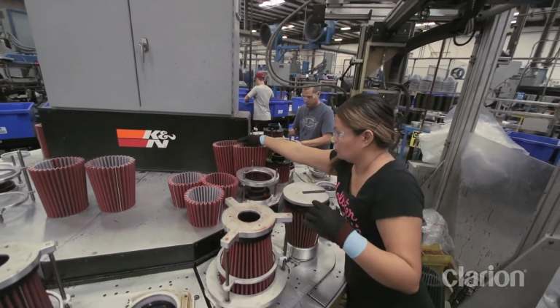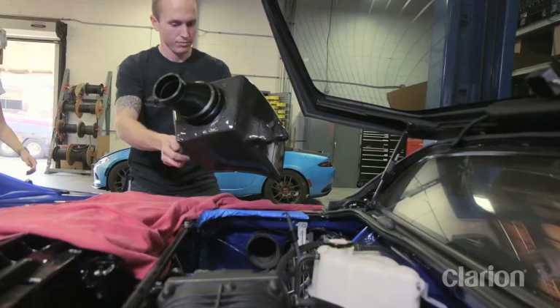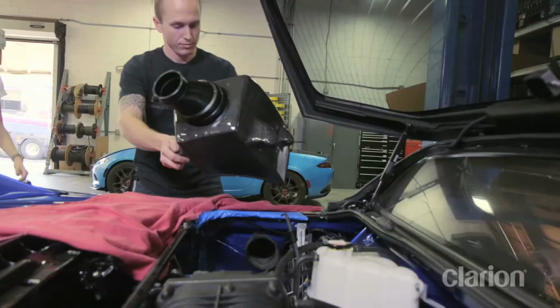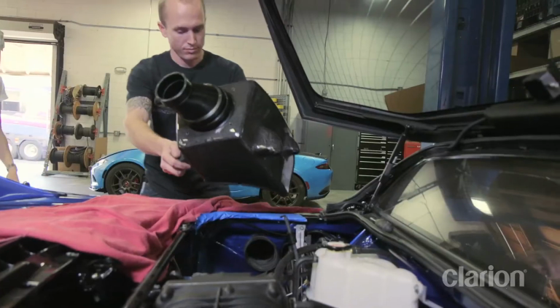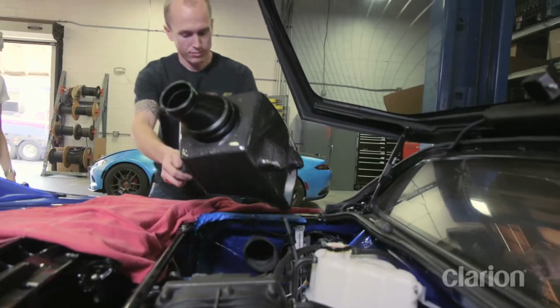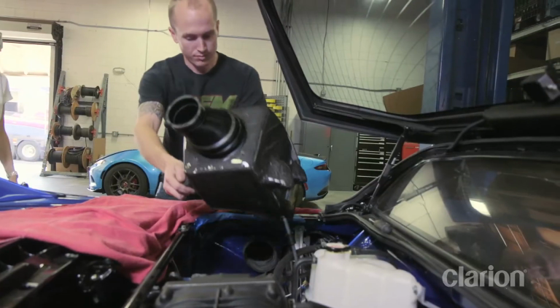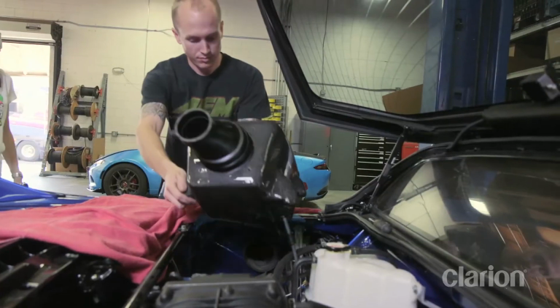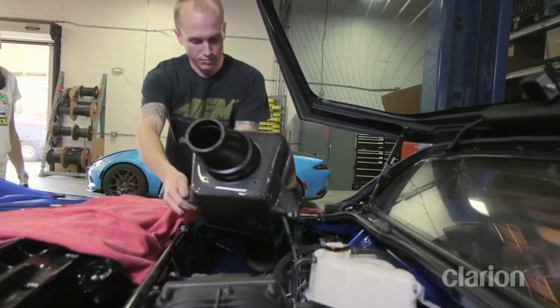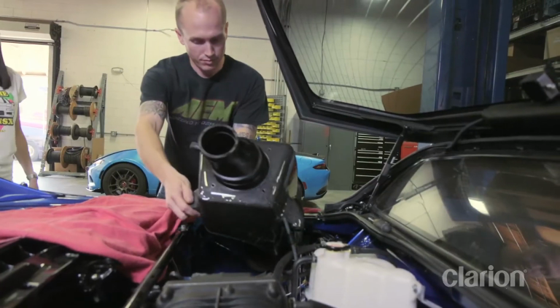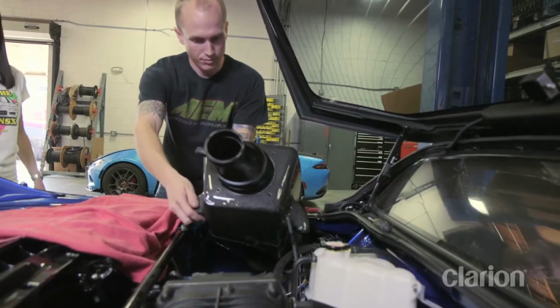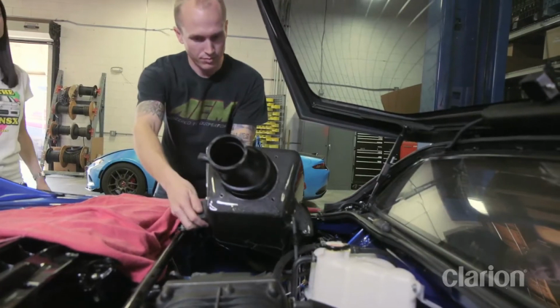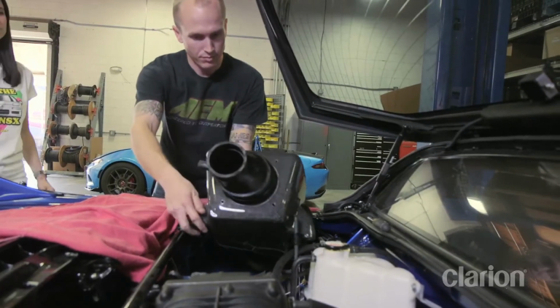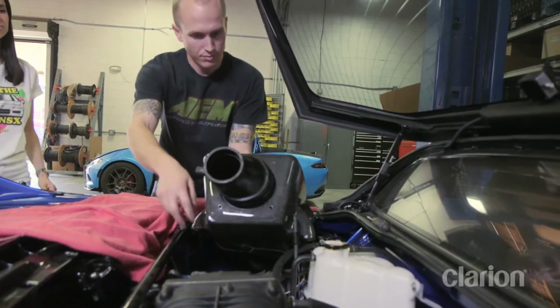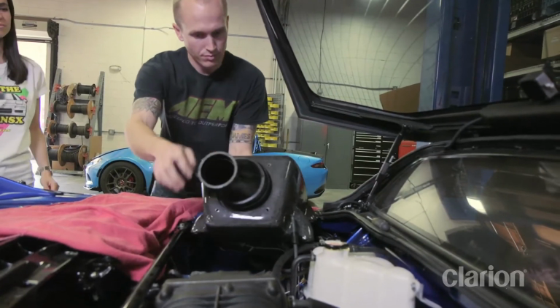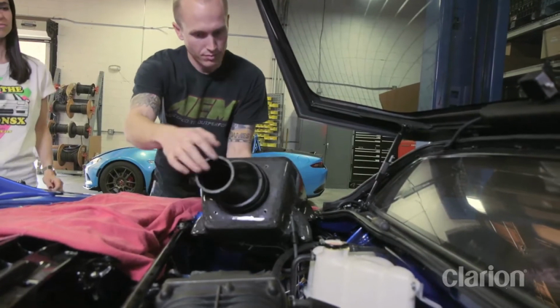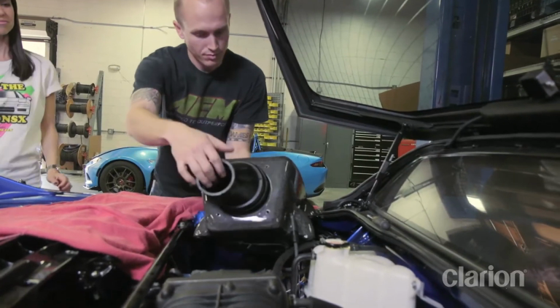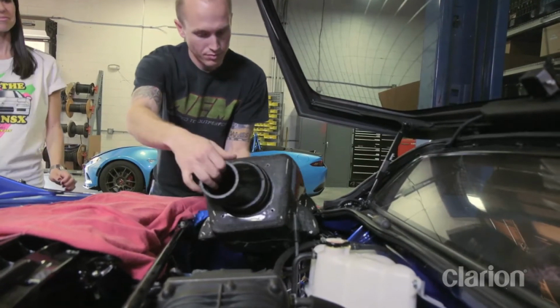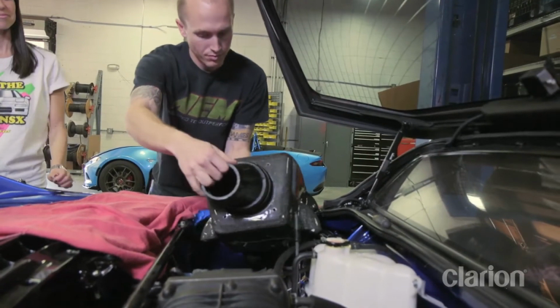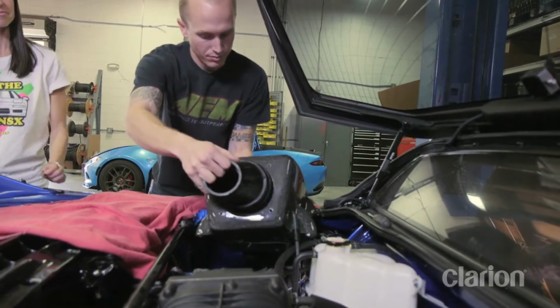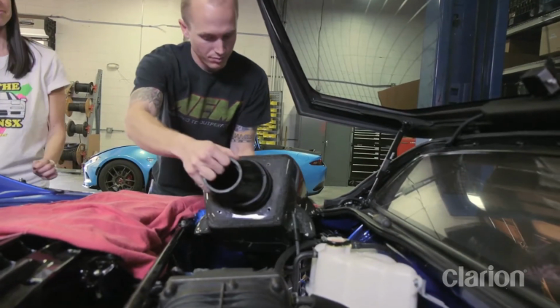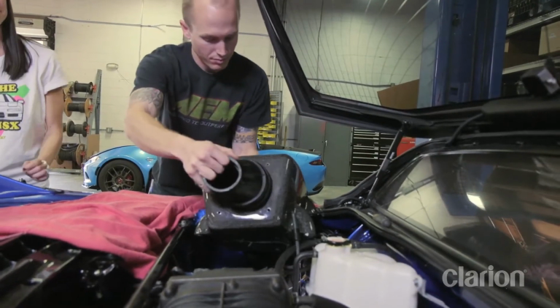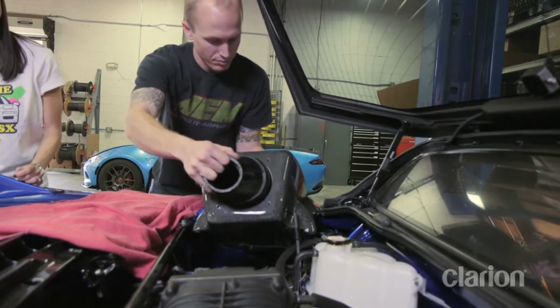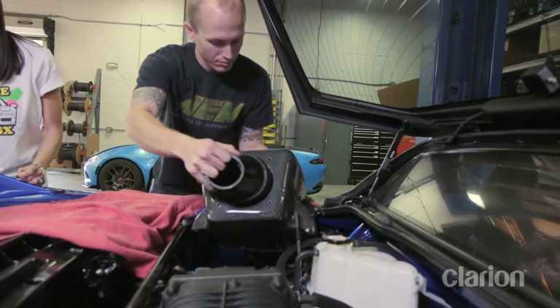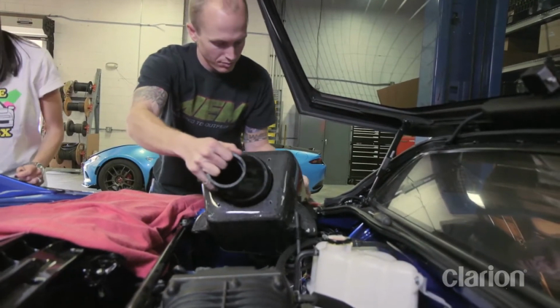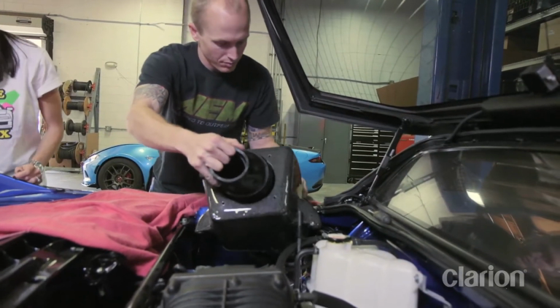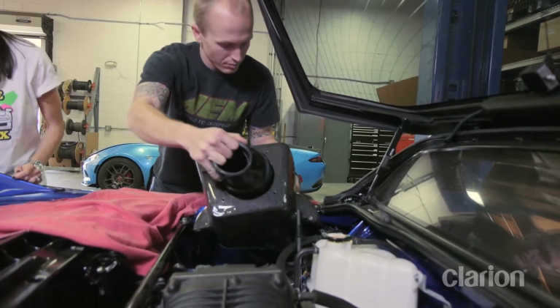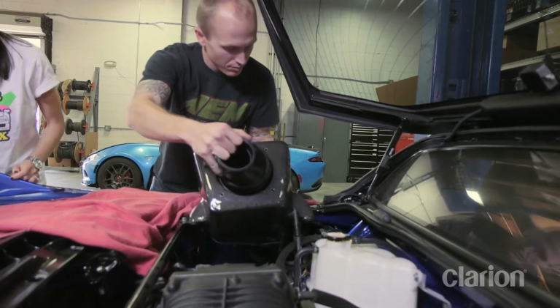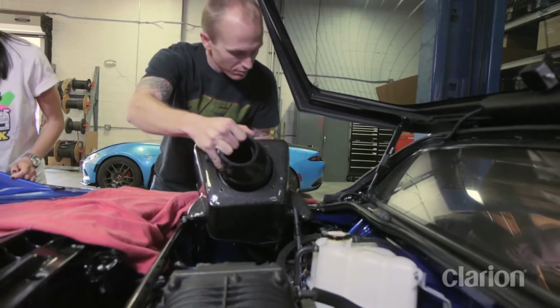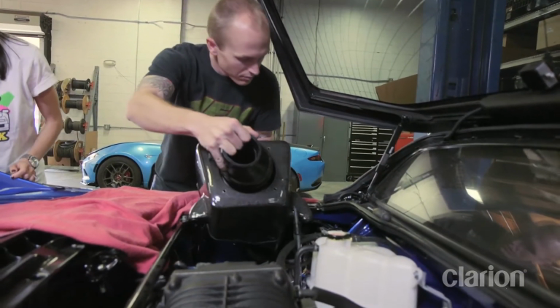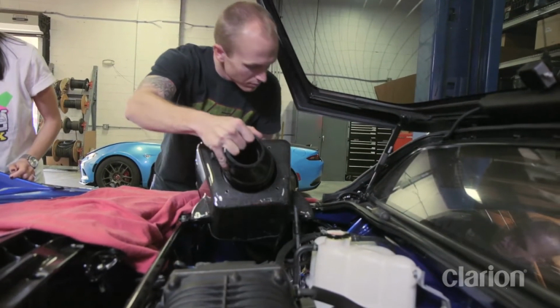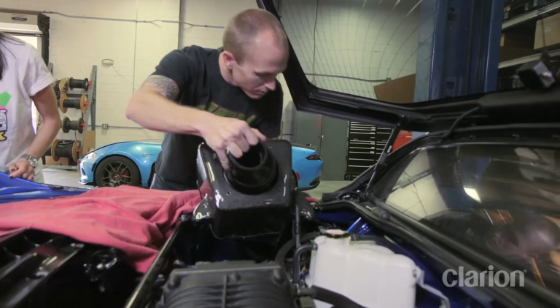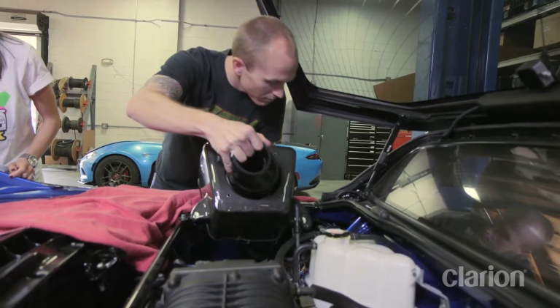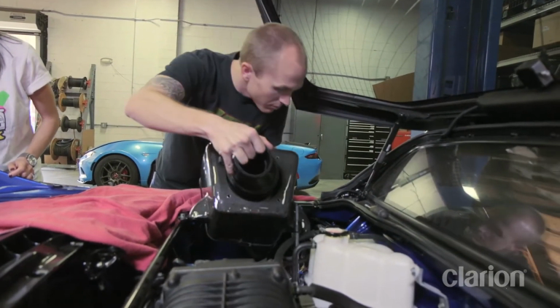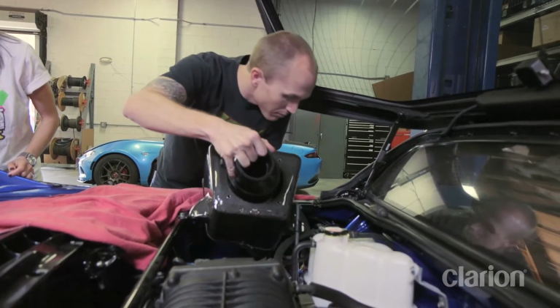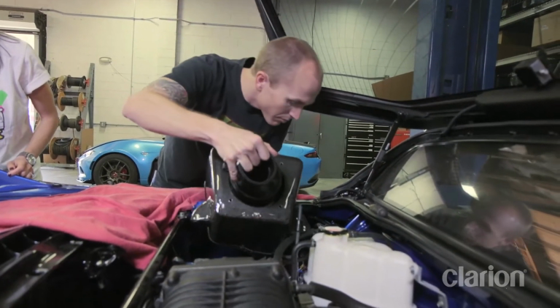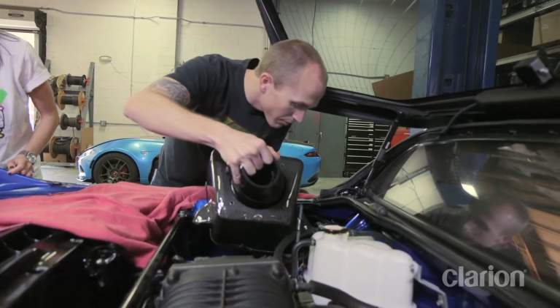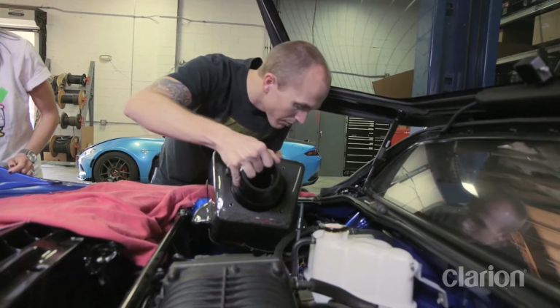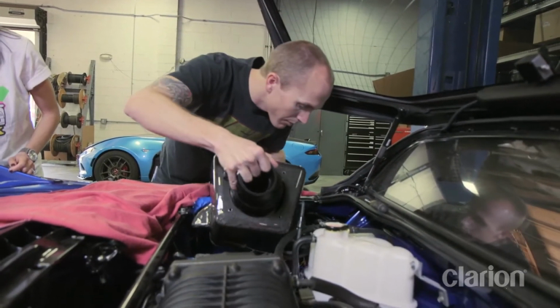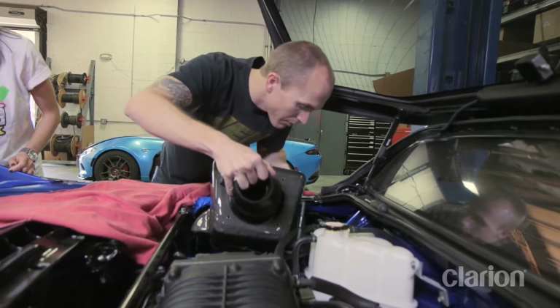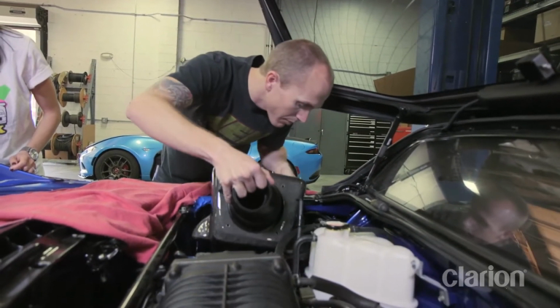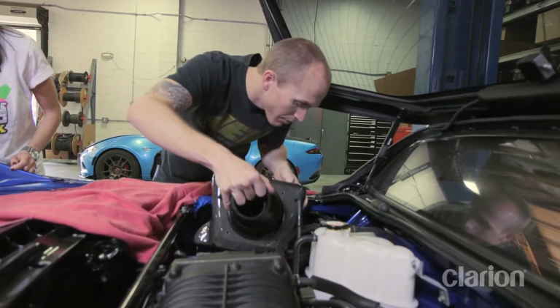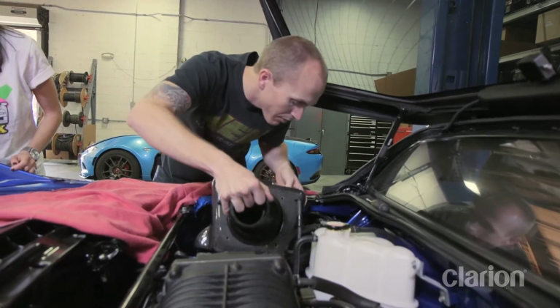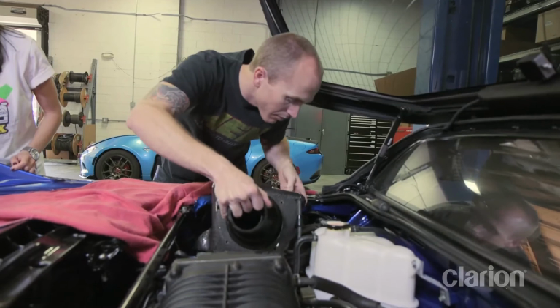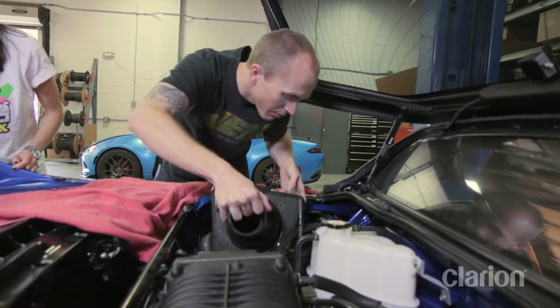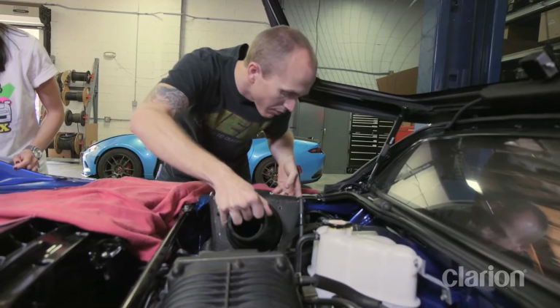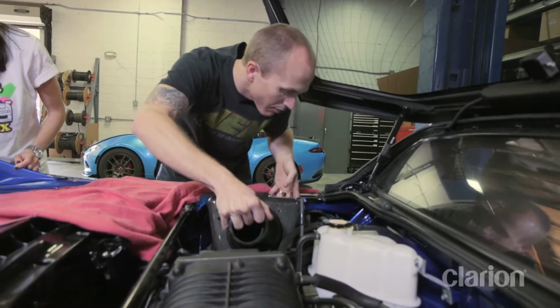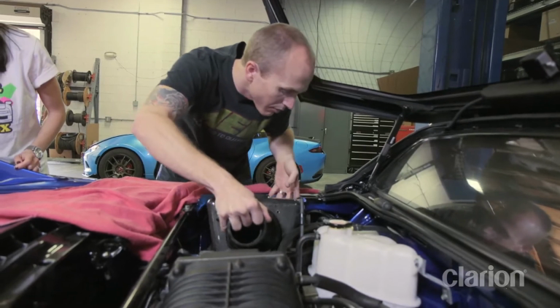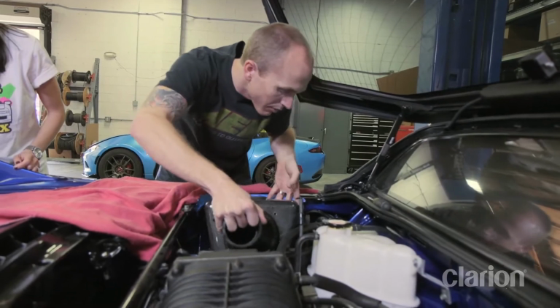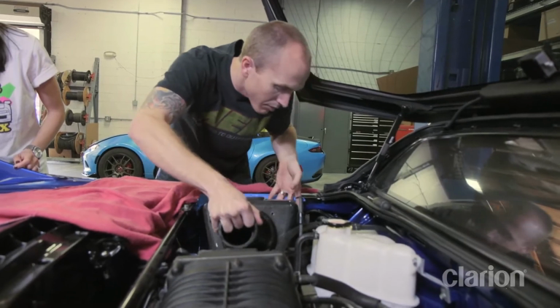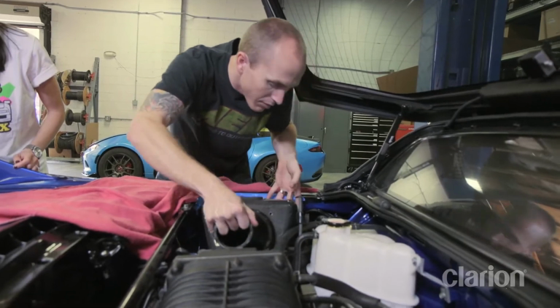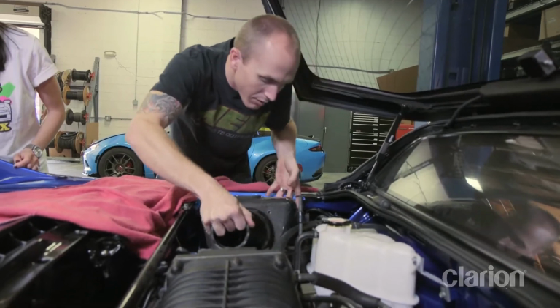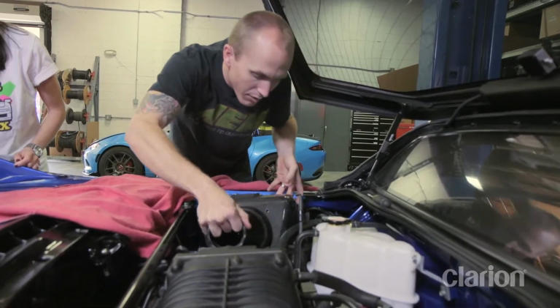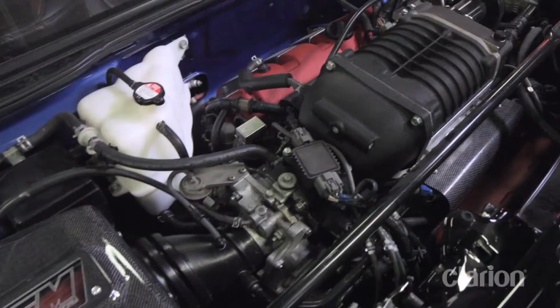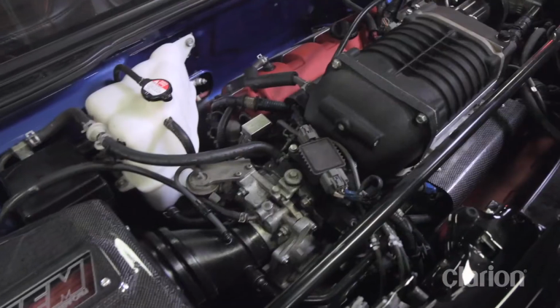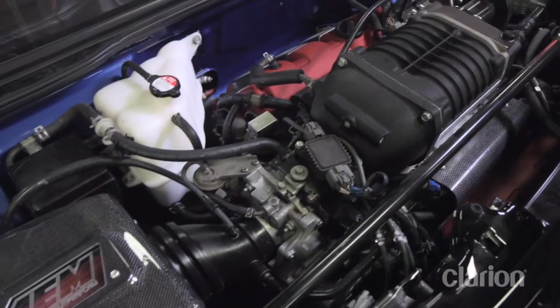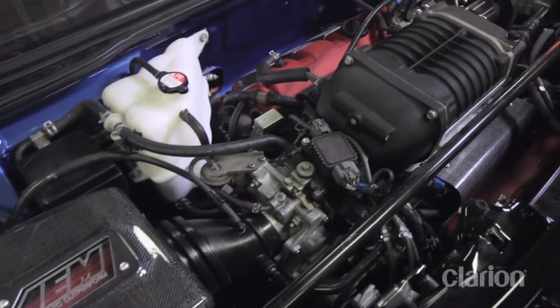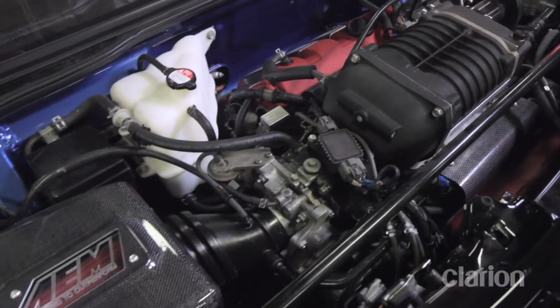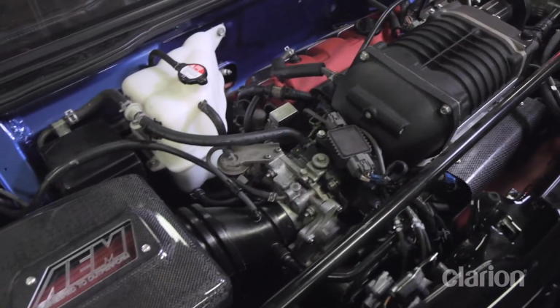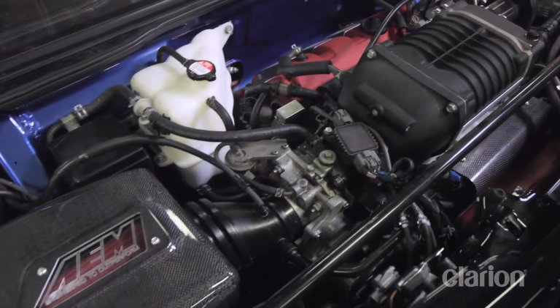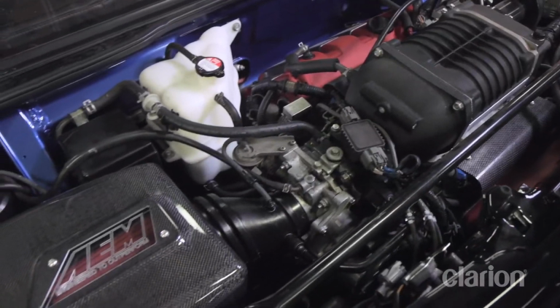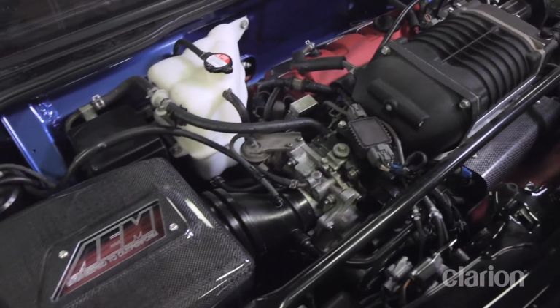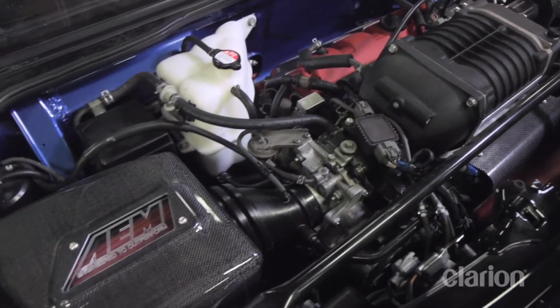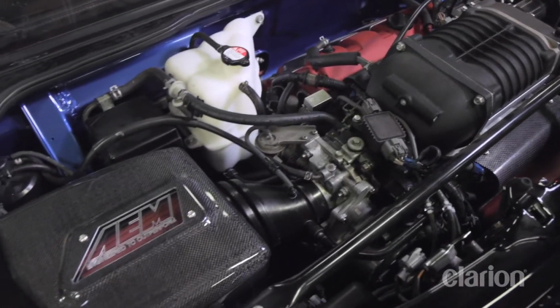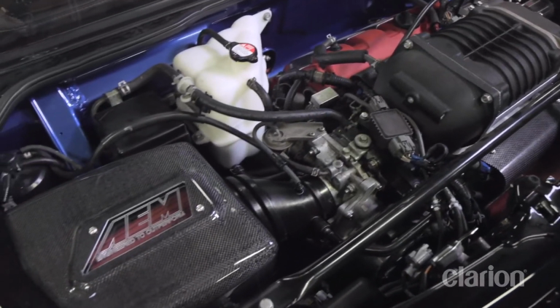Now that all the components are constructed, the parts are assembled and installed into our NSX. Doesn't that look incredible?